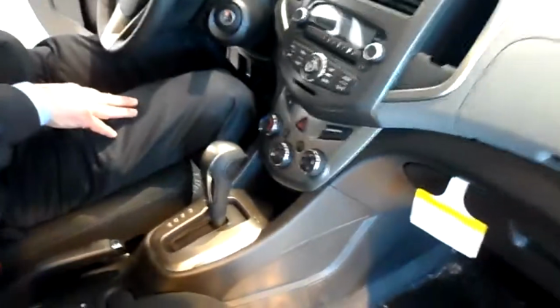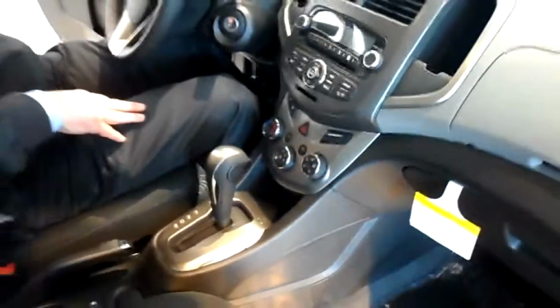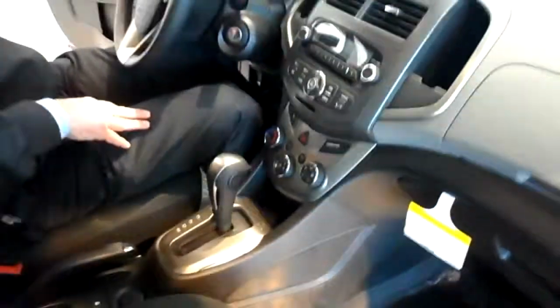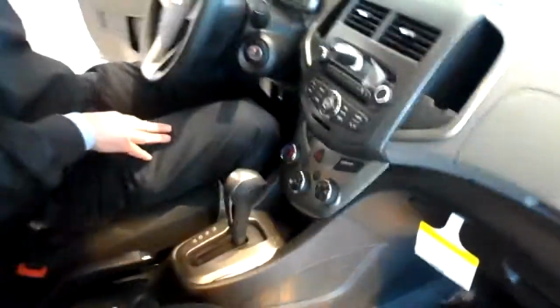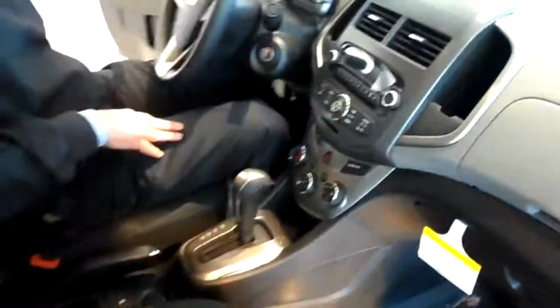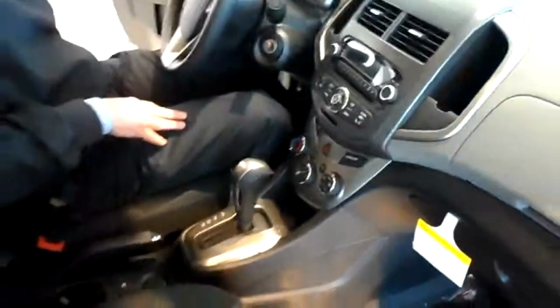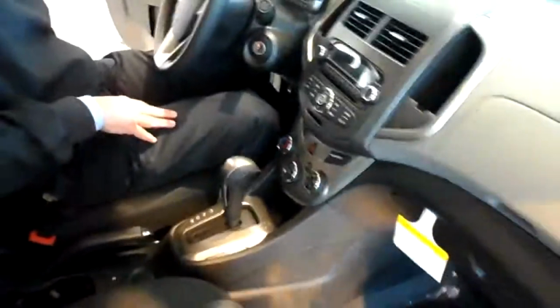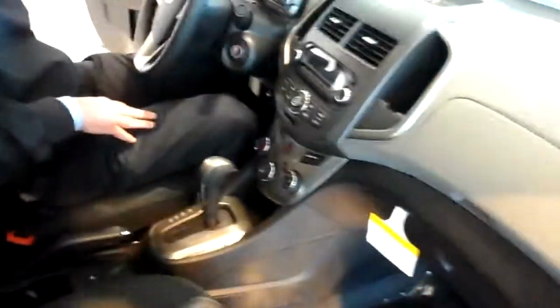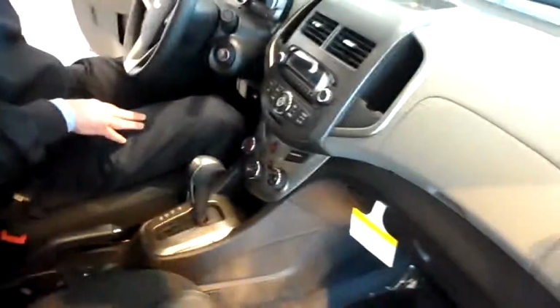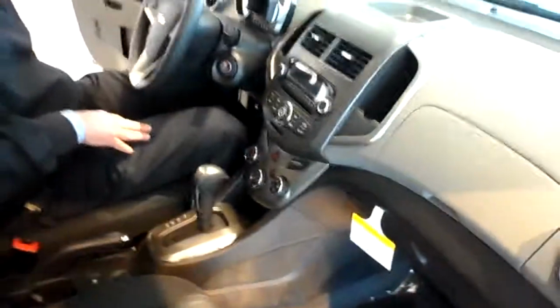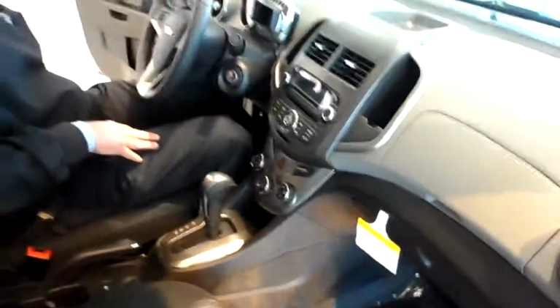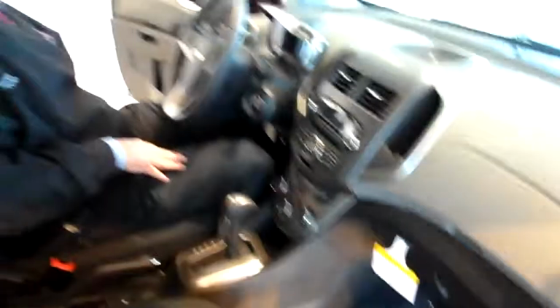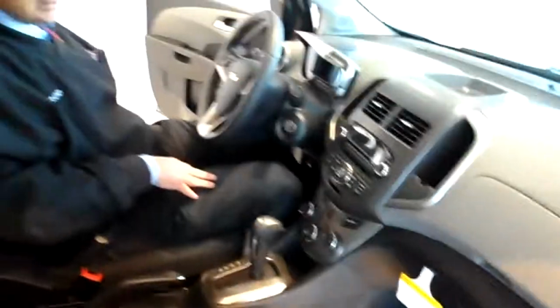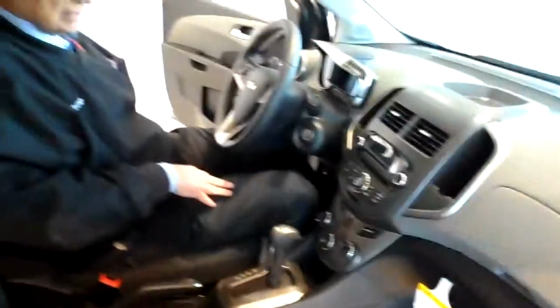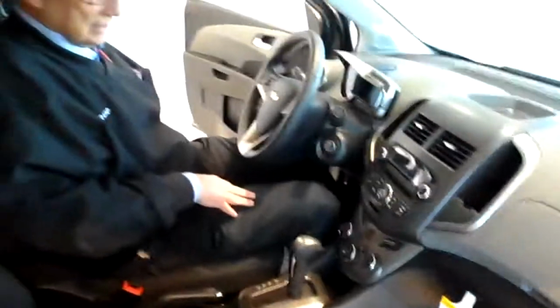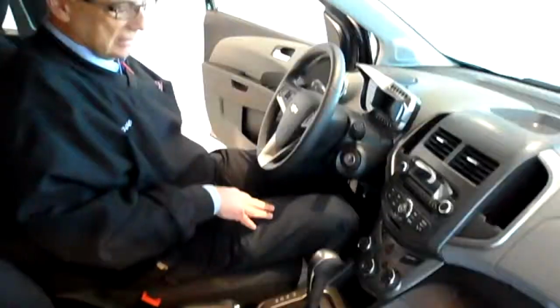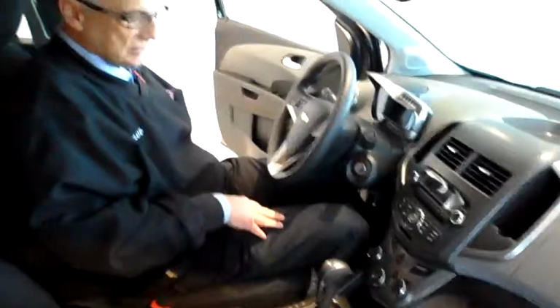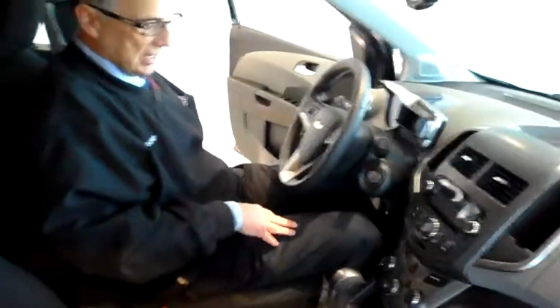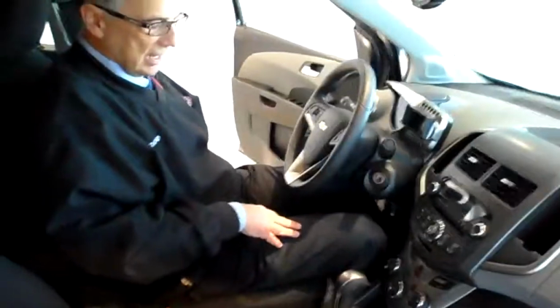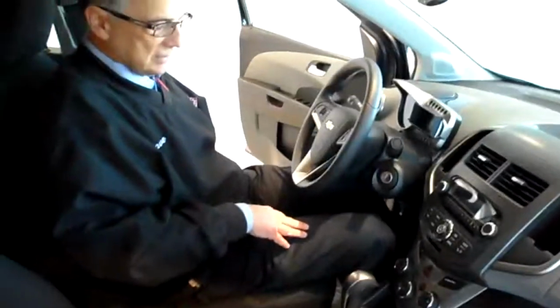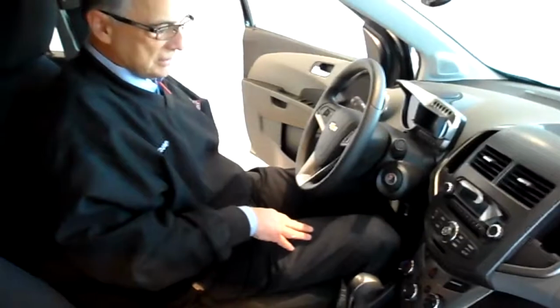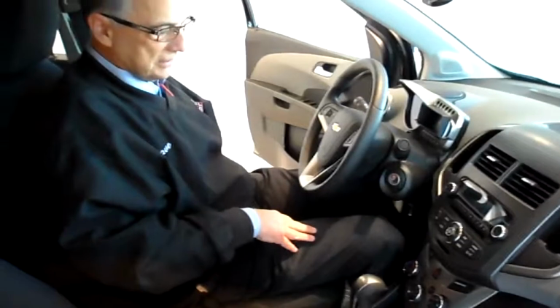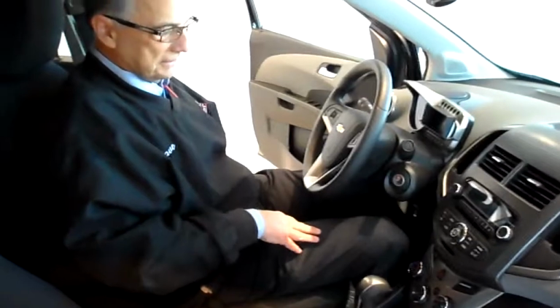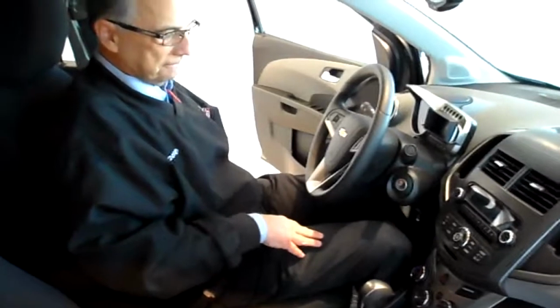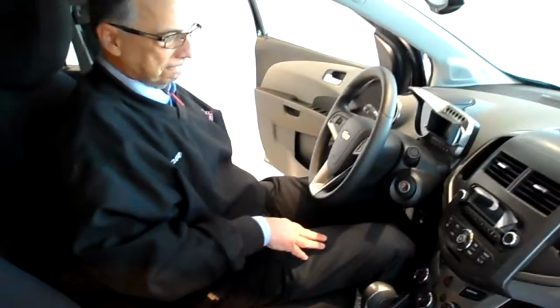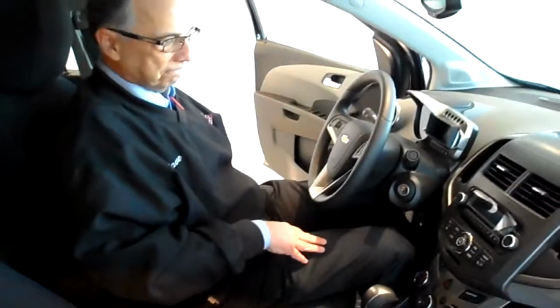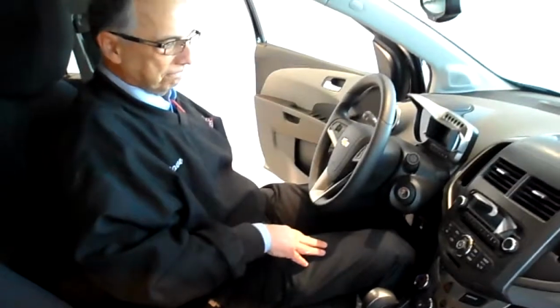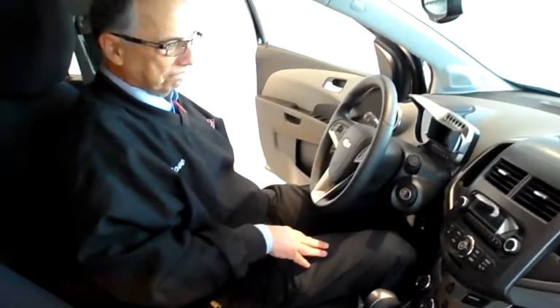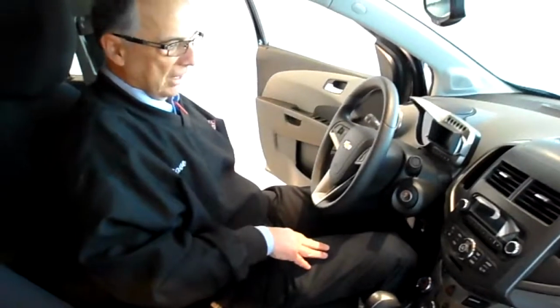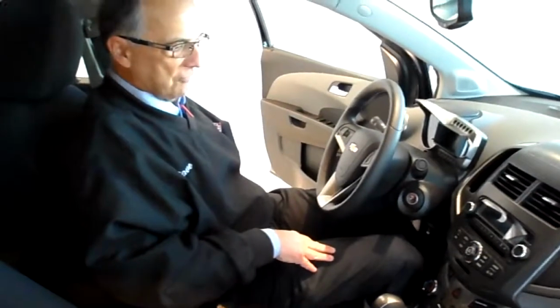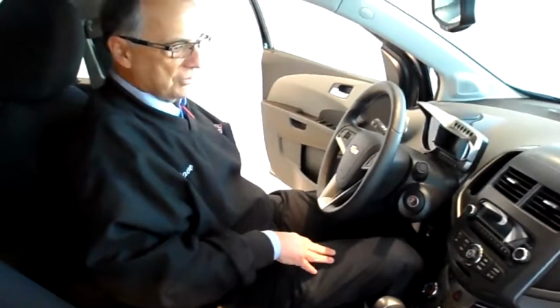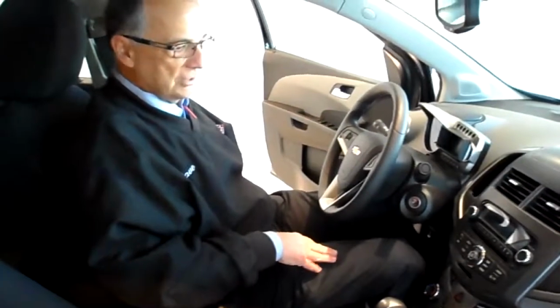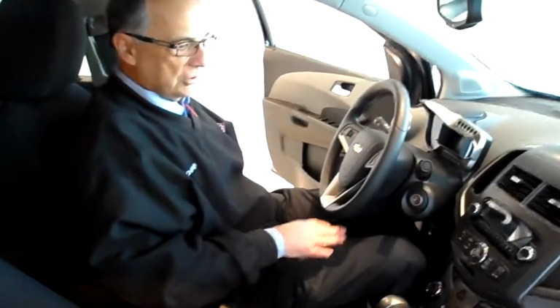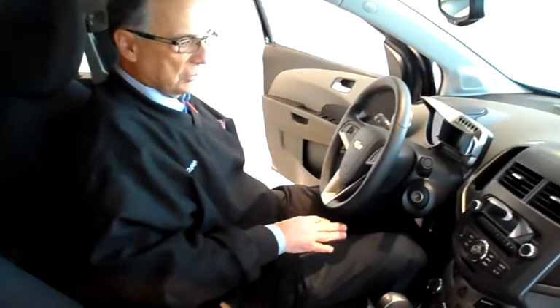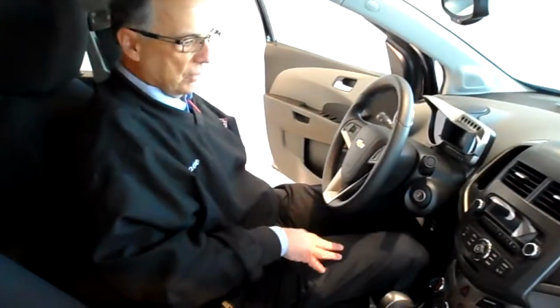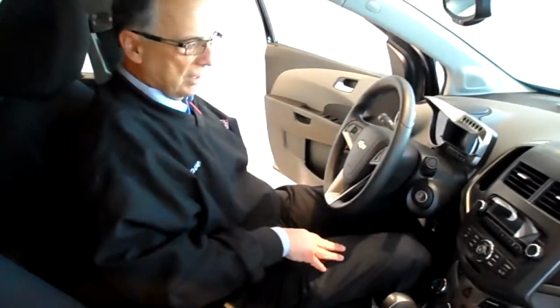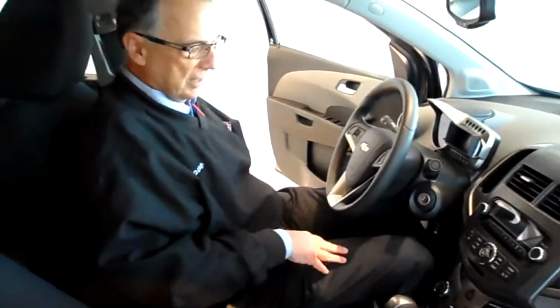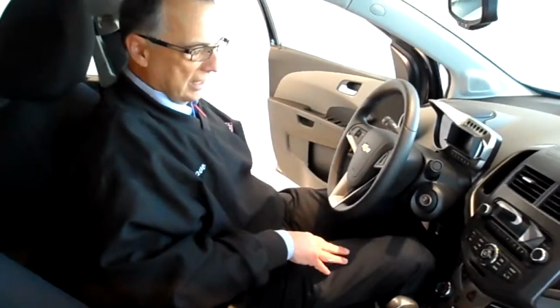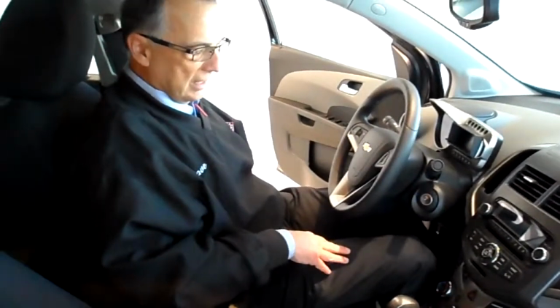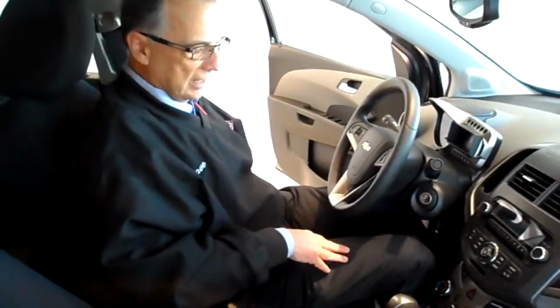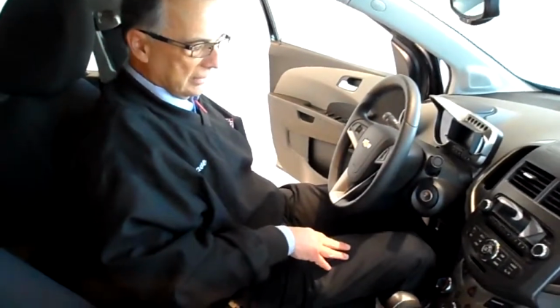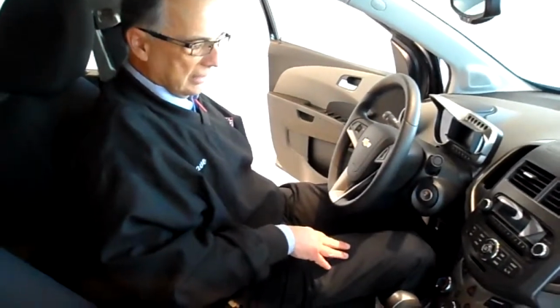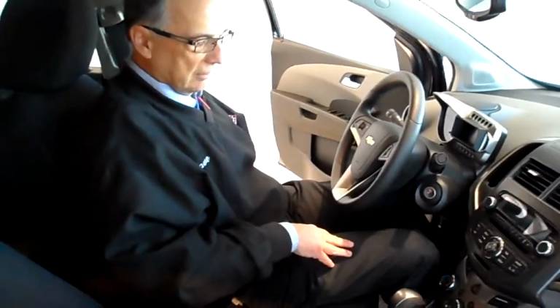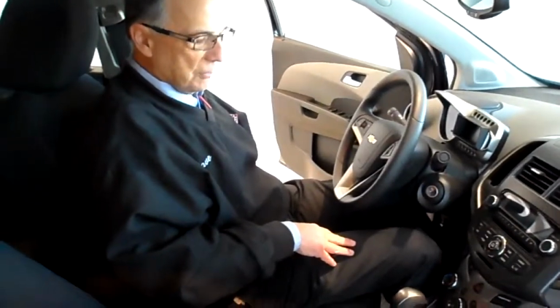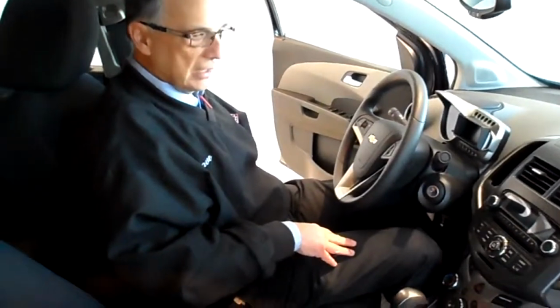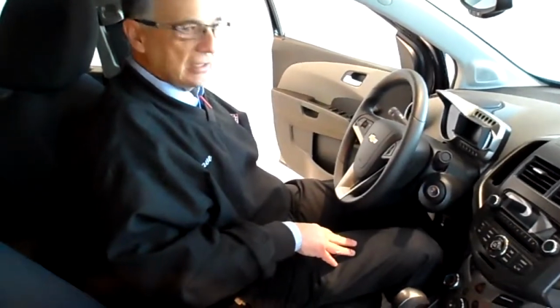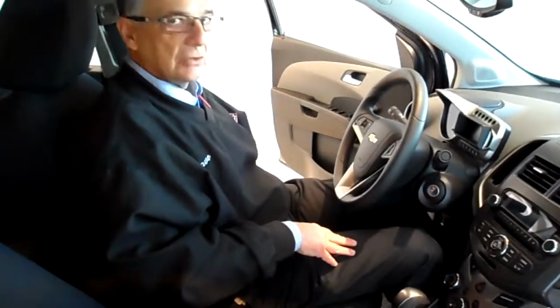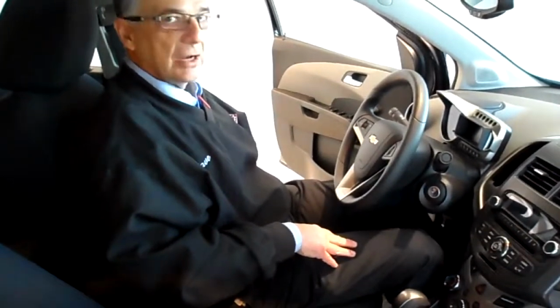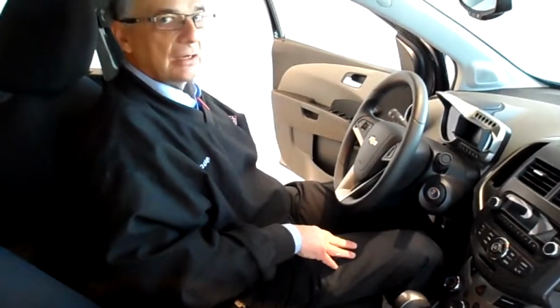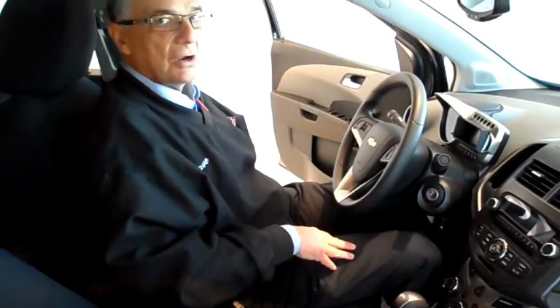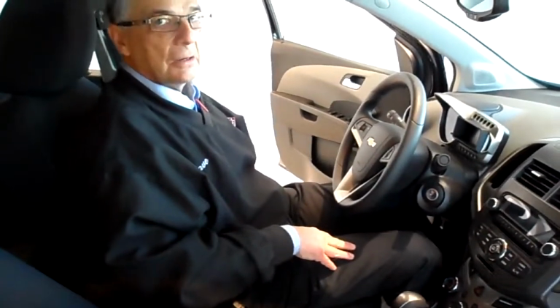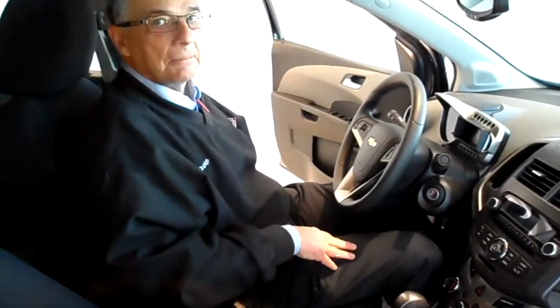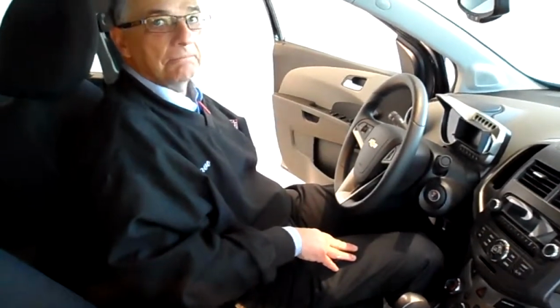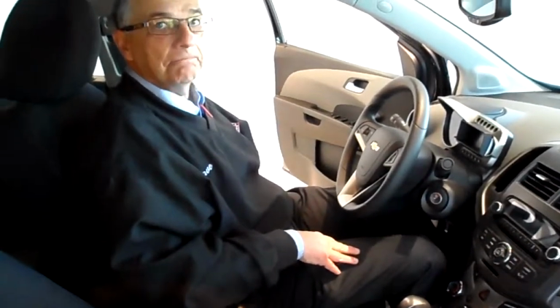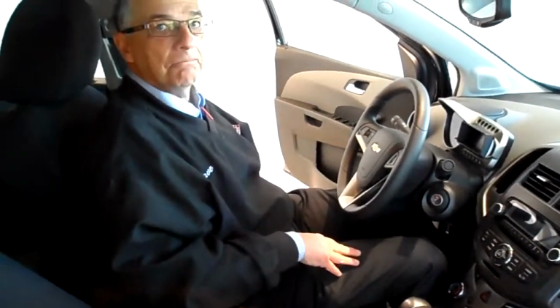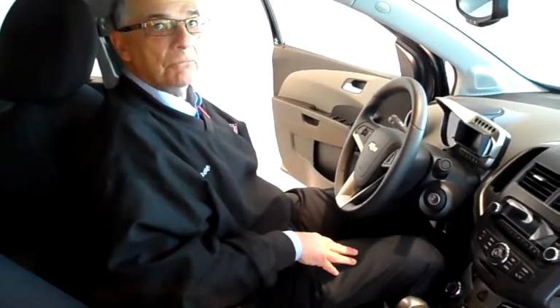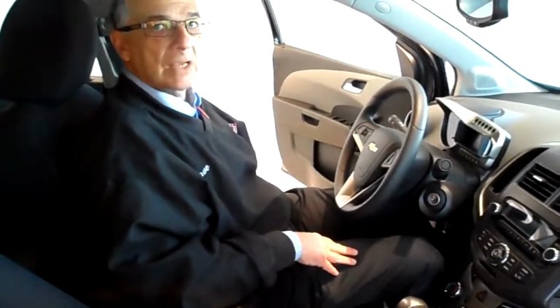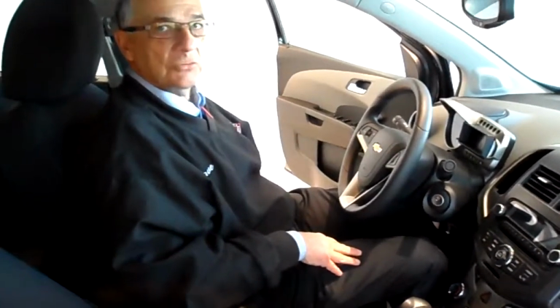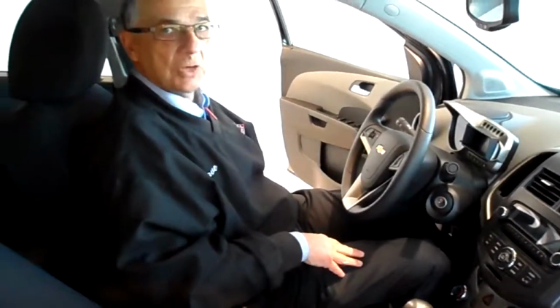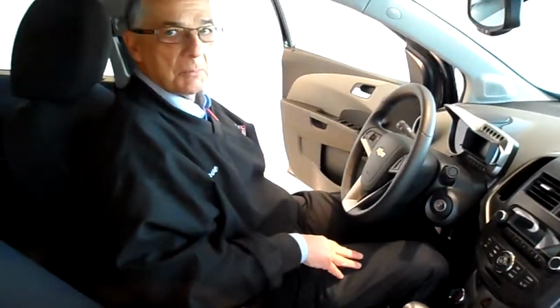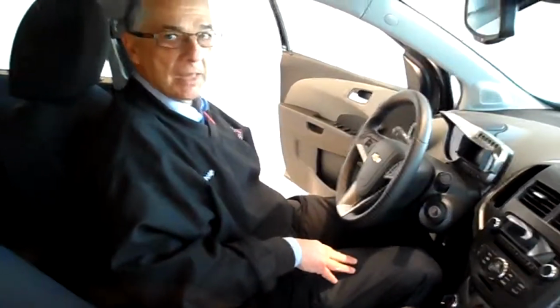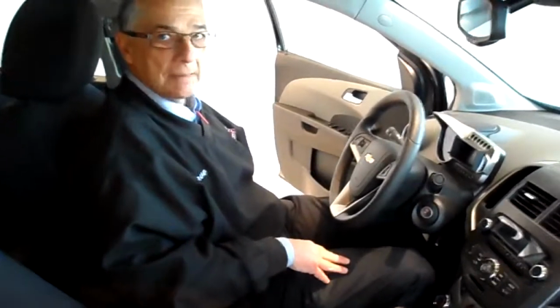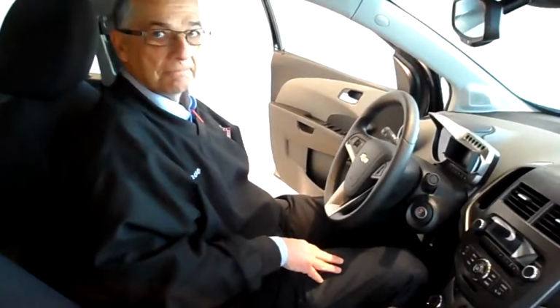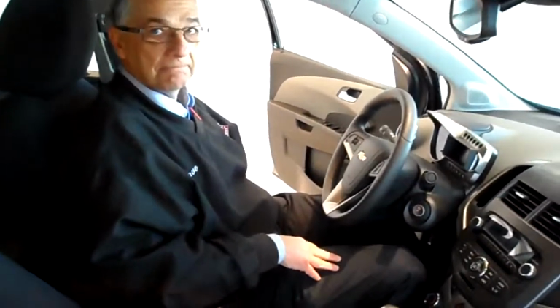Well, that's pretty much it, Brian. It's got everything you could want and I think it would make you a great car. Thanks for coming in.